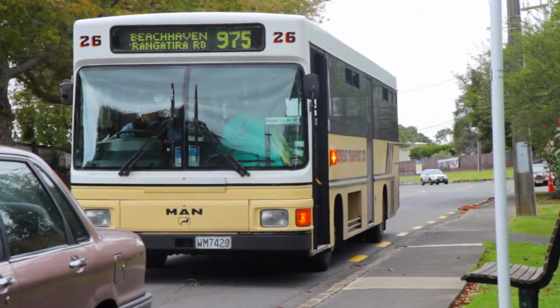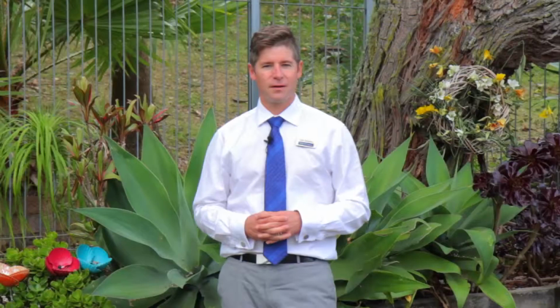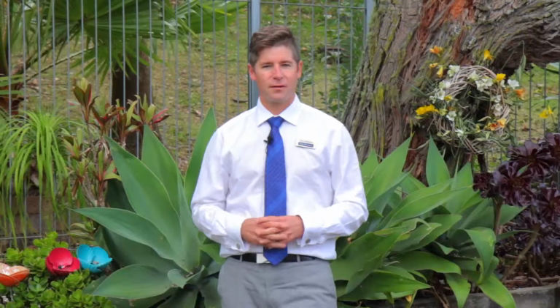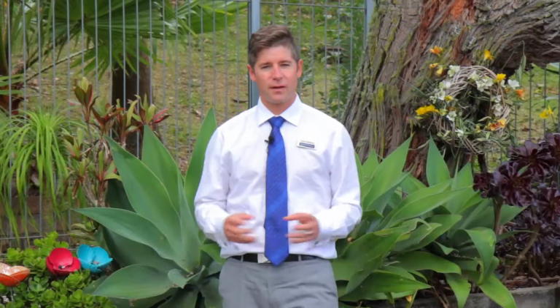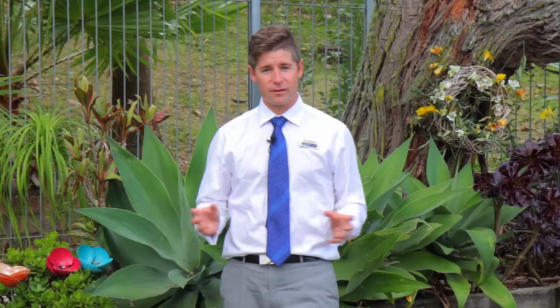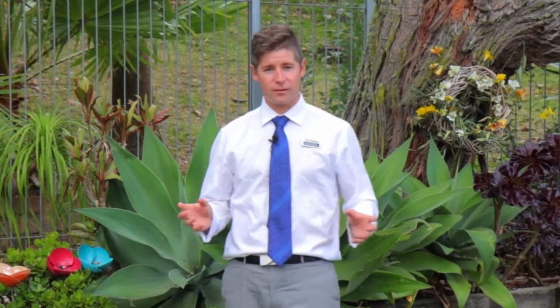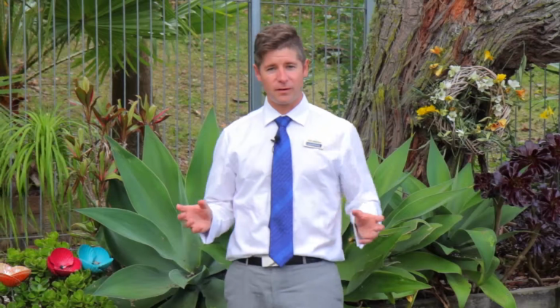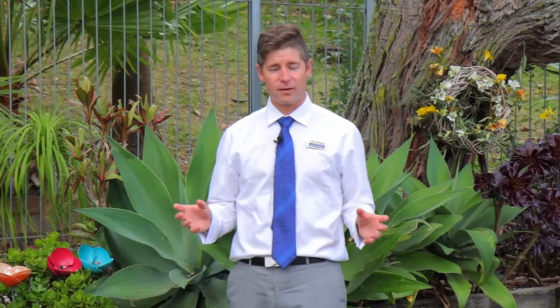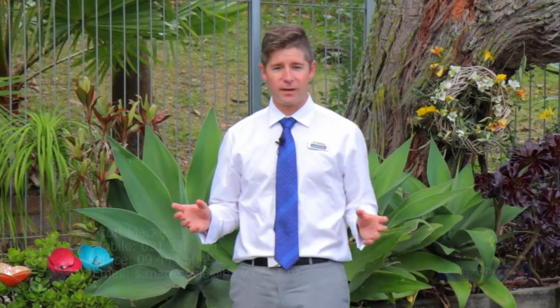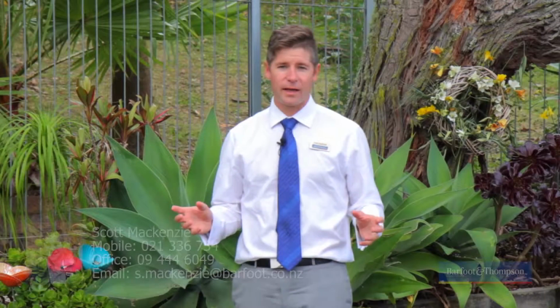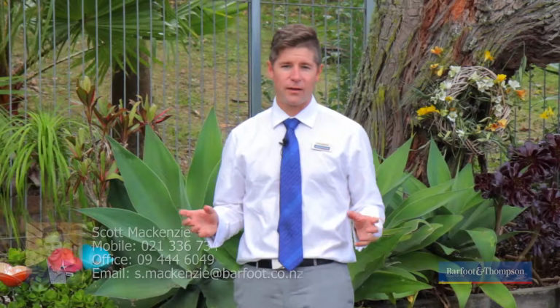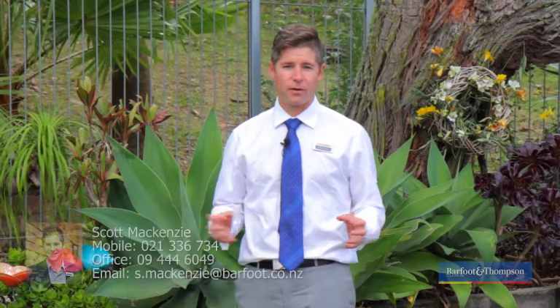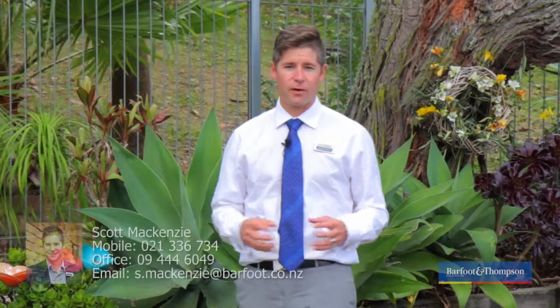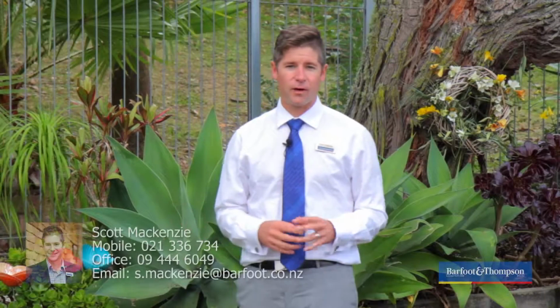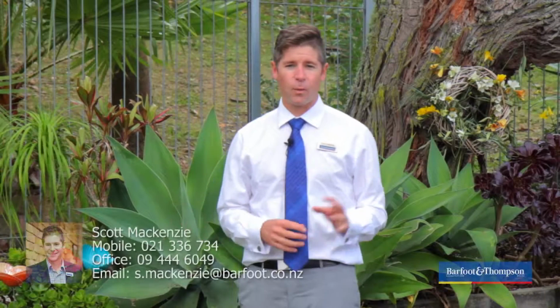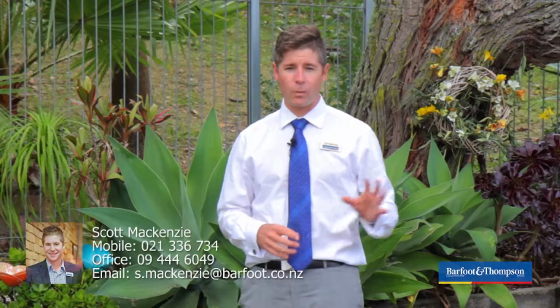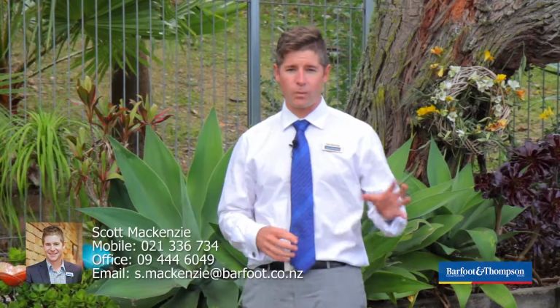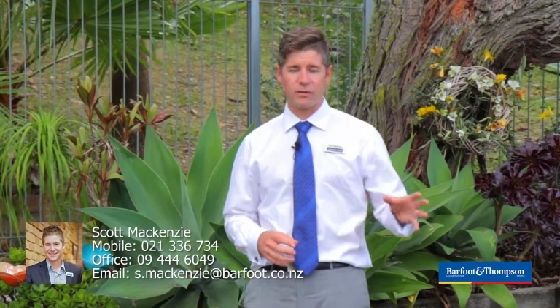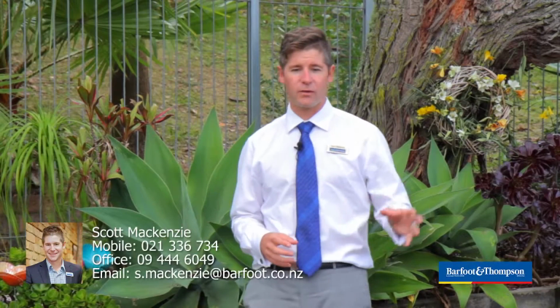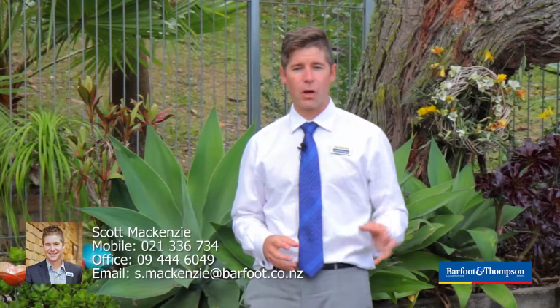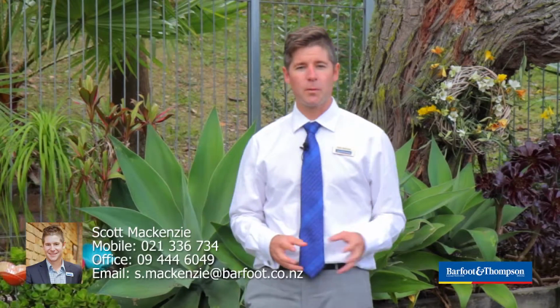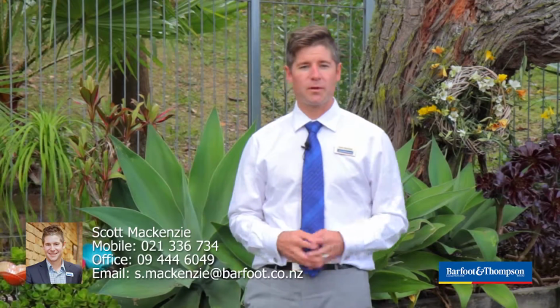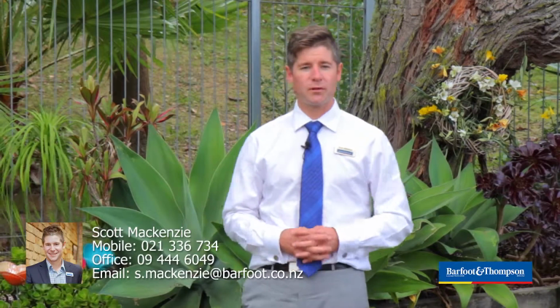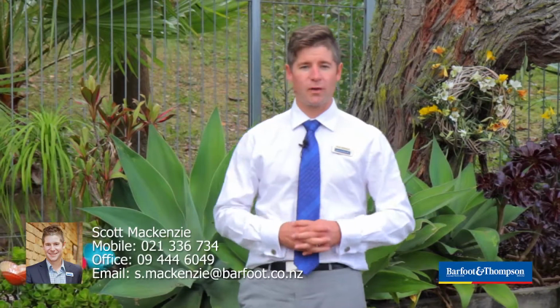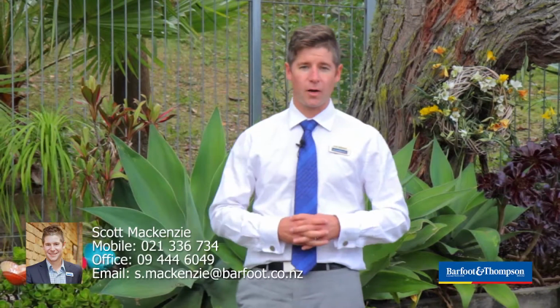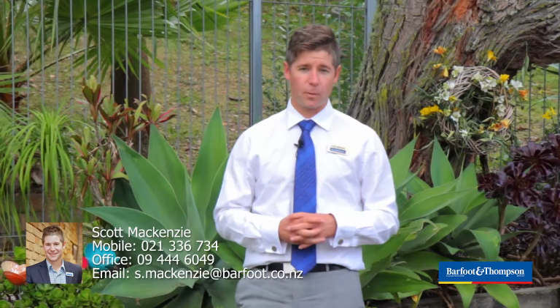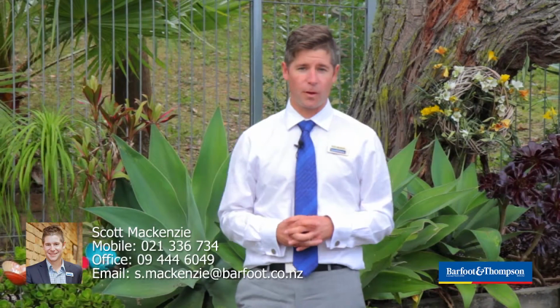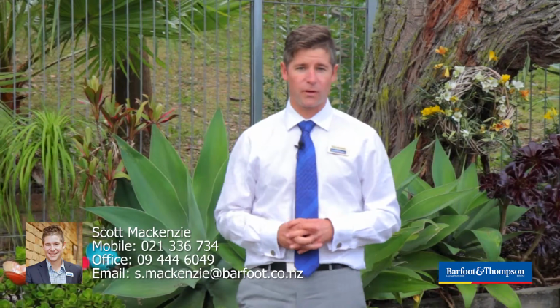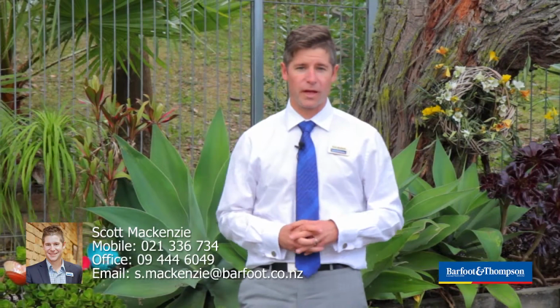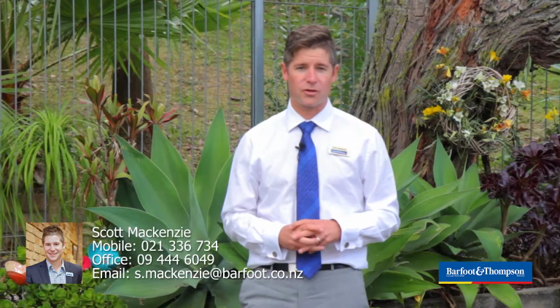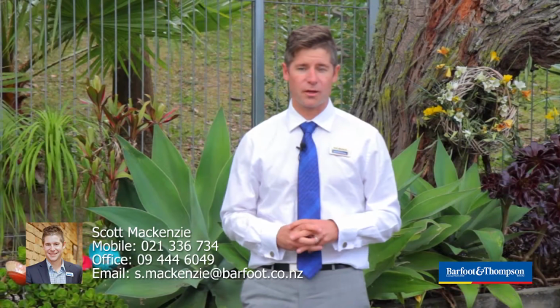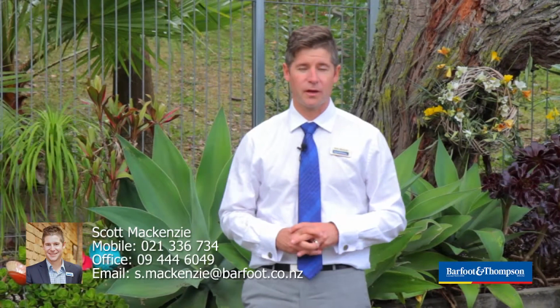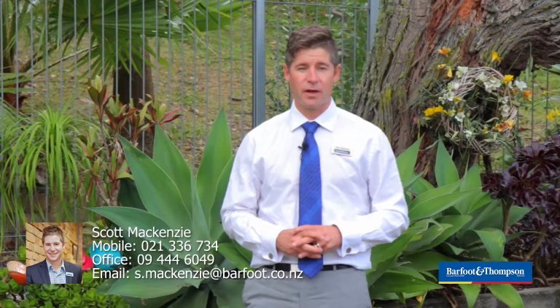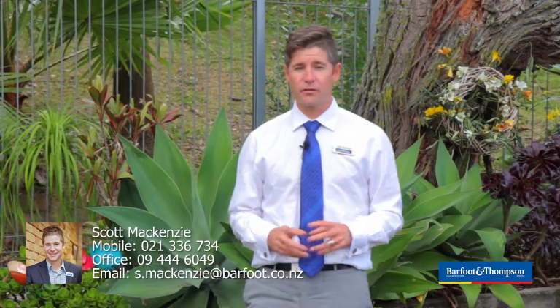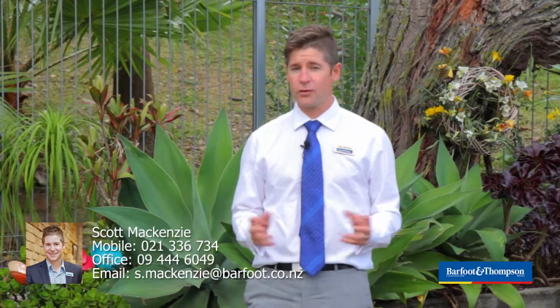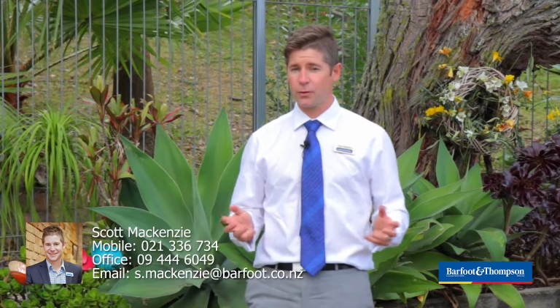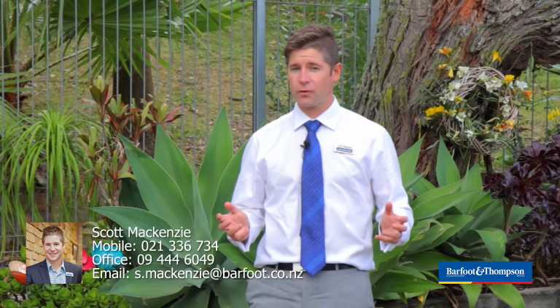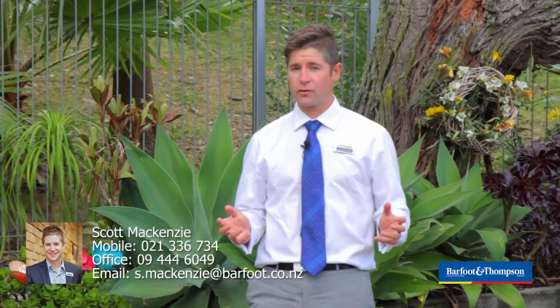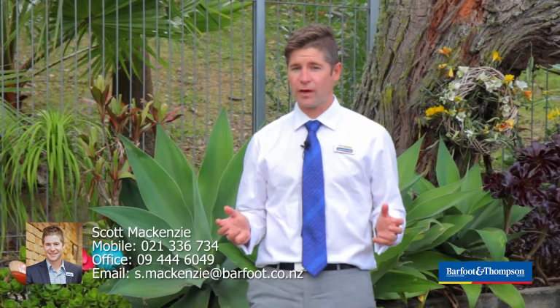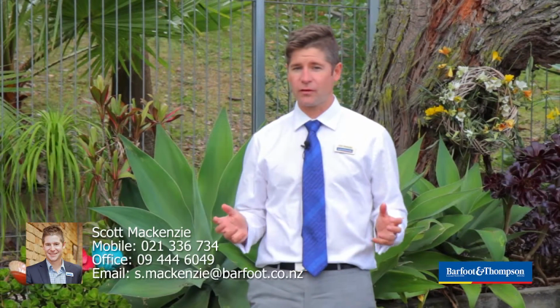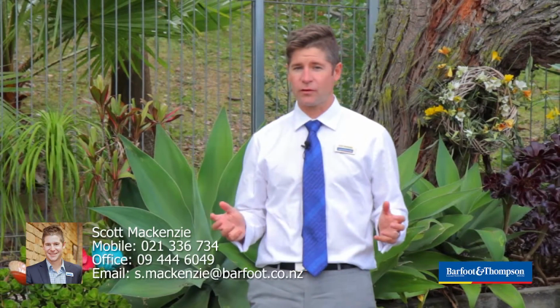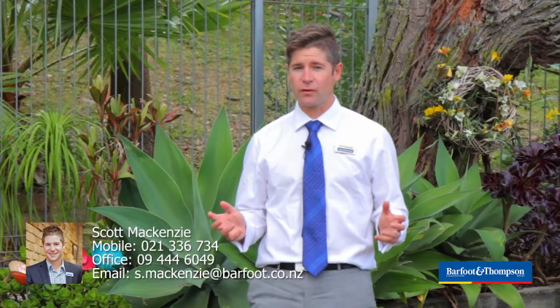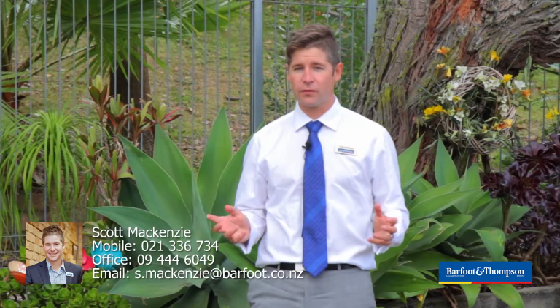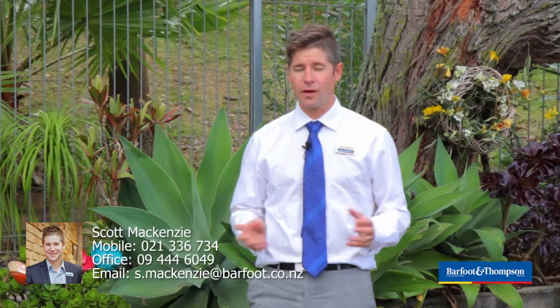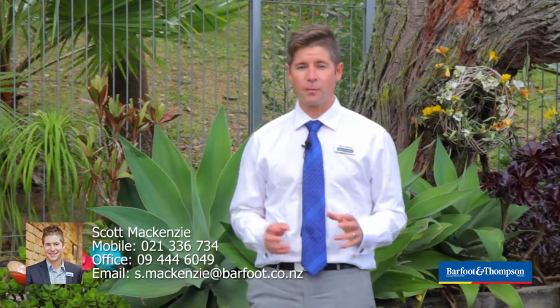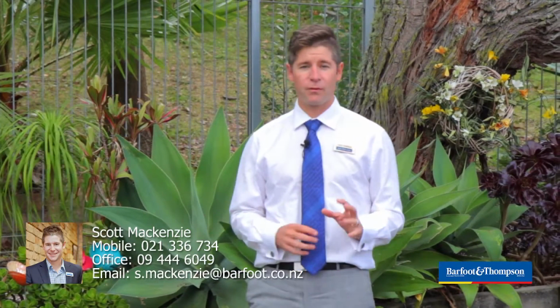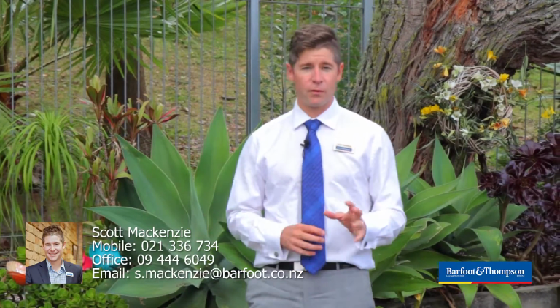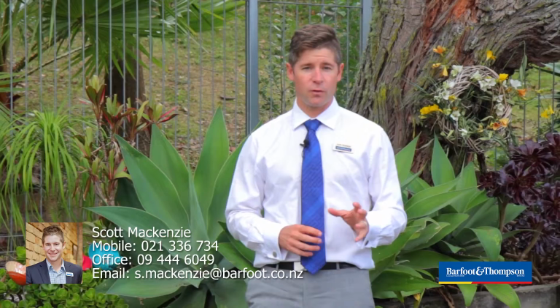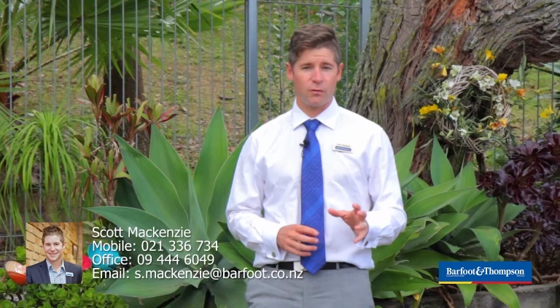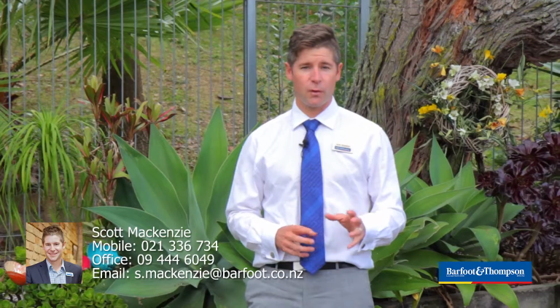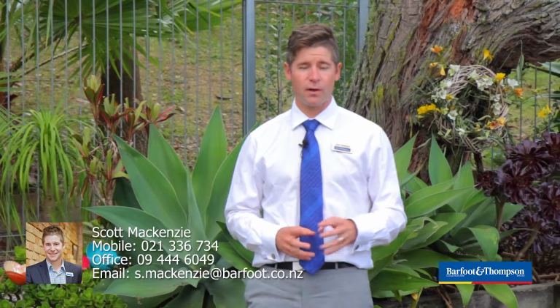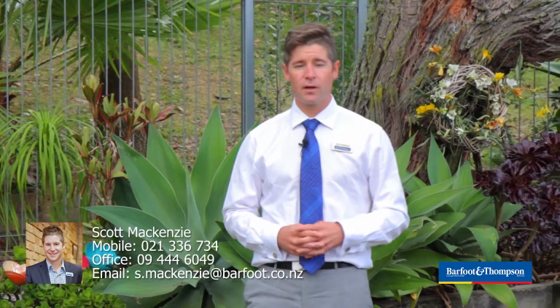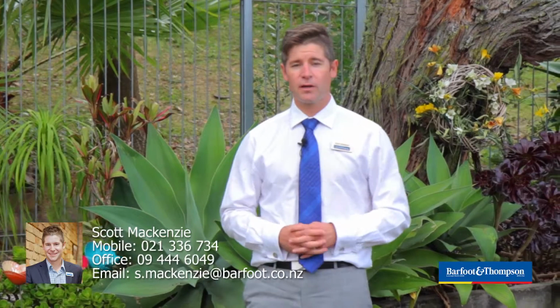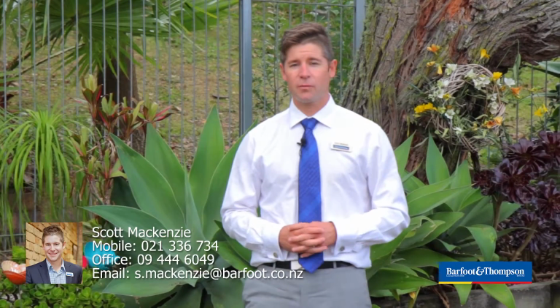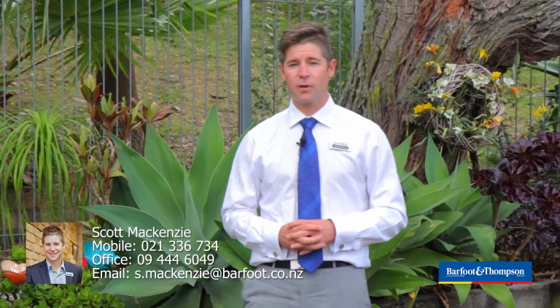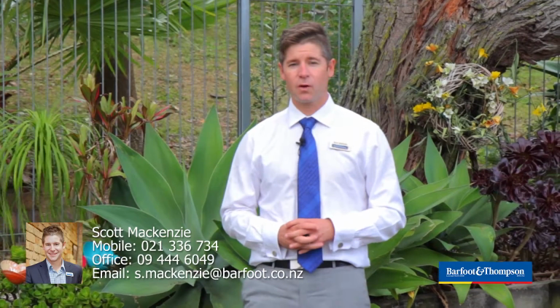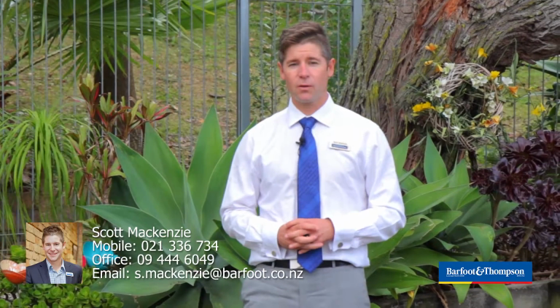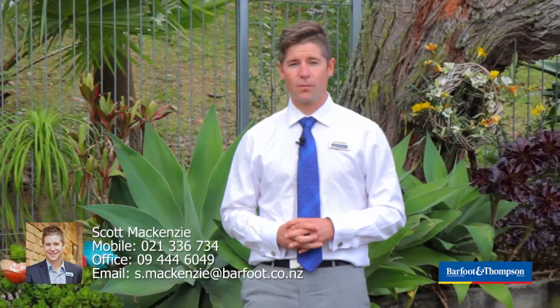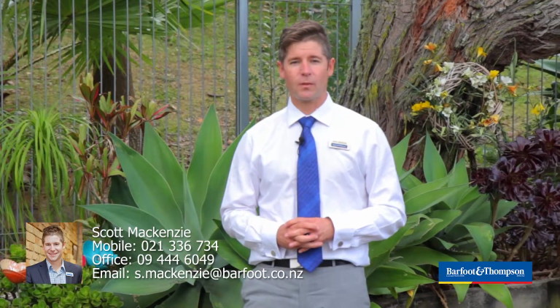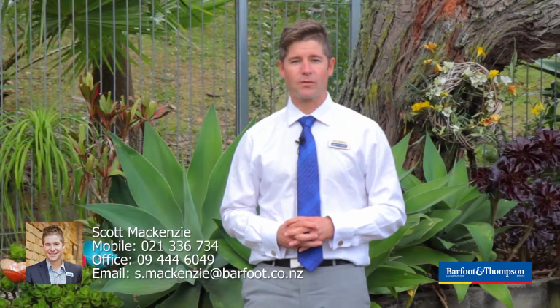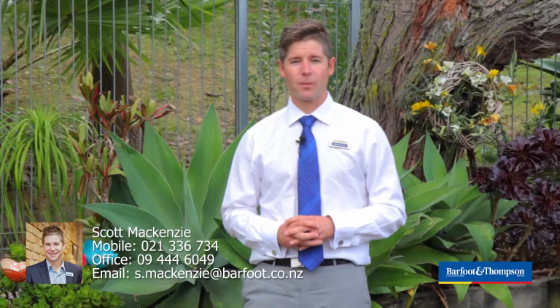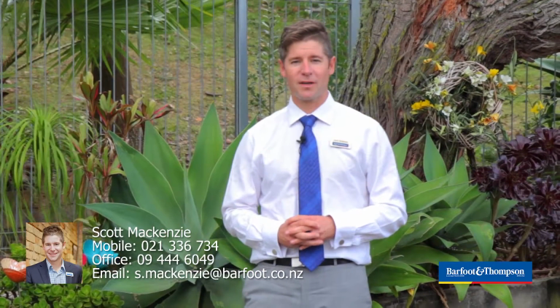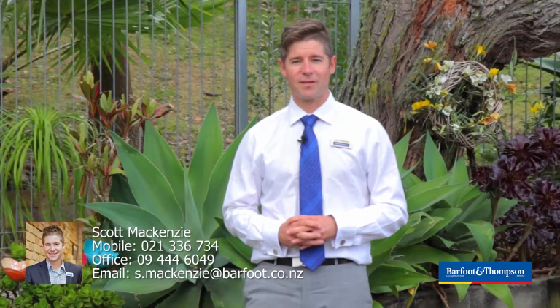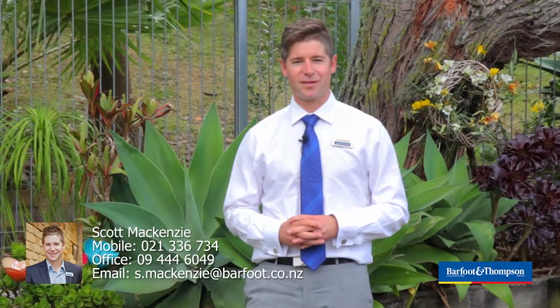So that's 16 Lake Road, a well presented home in a desirable location. It's sure to attract interest, but for you to view it give me a call. I'm Scott McKenzie.